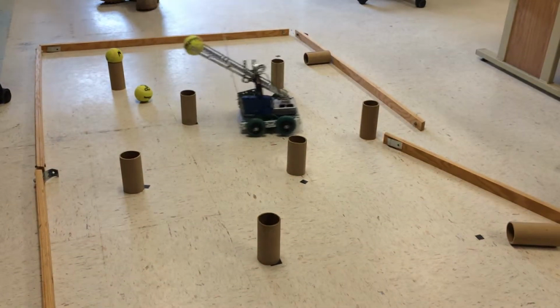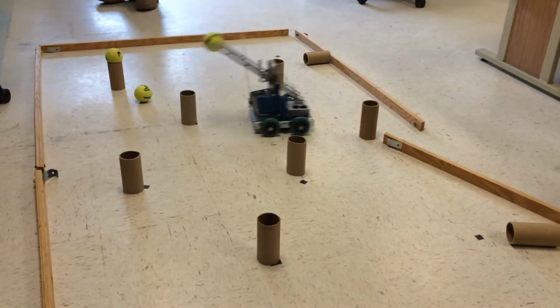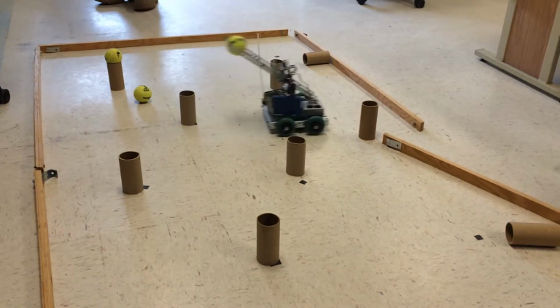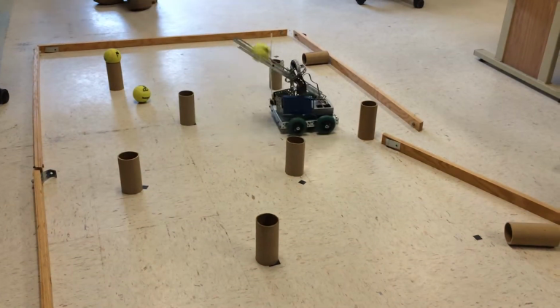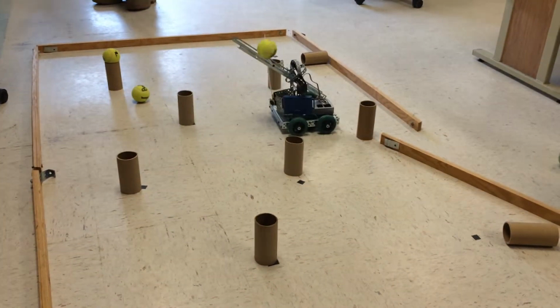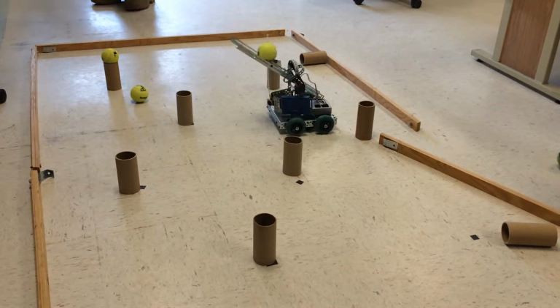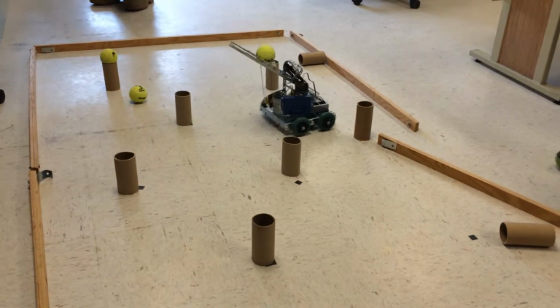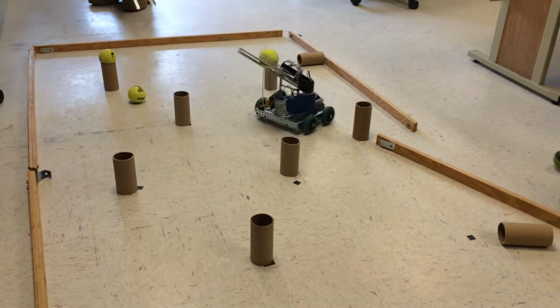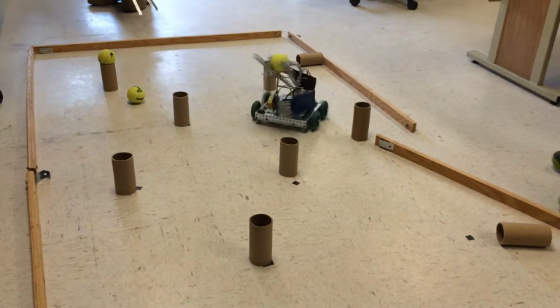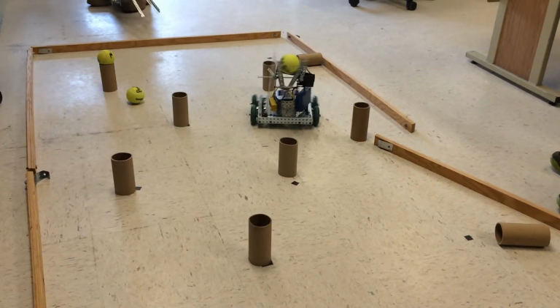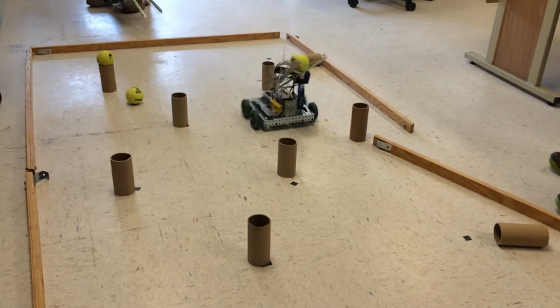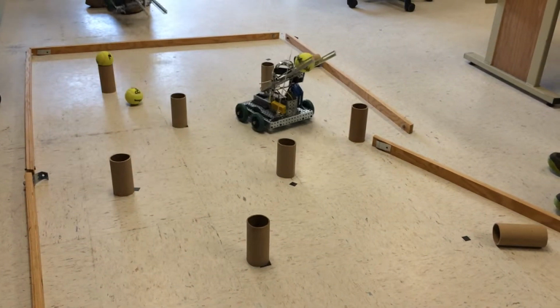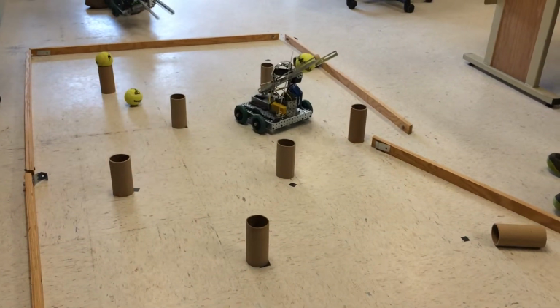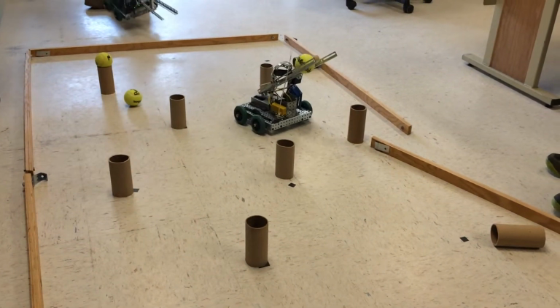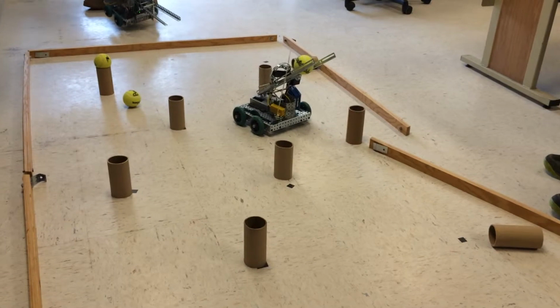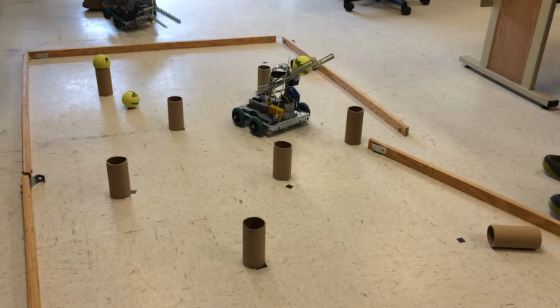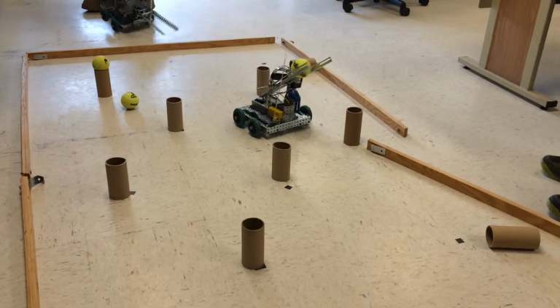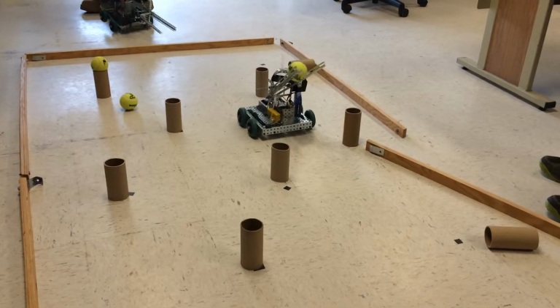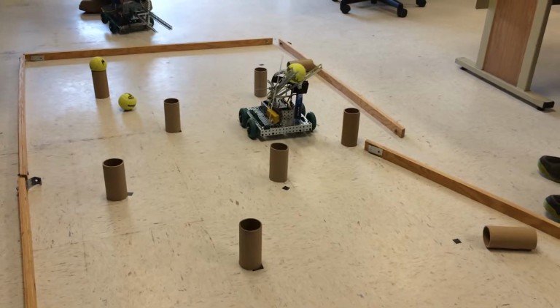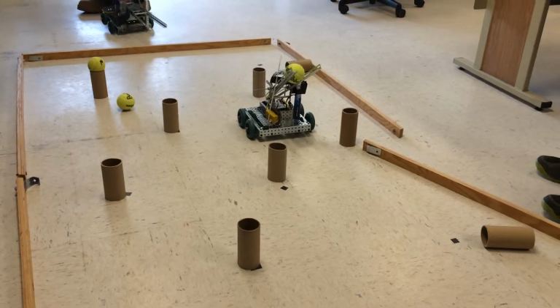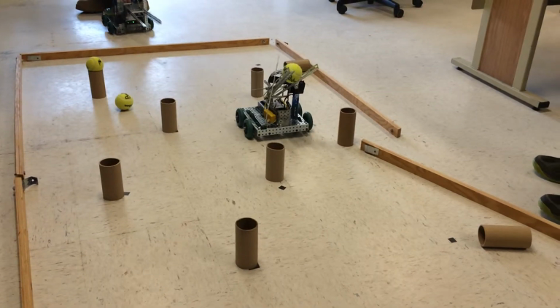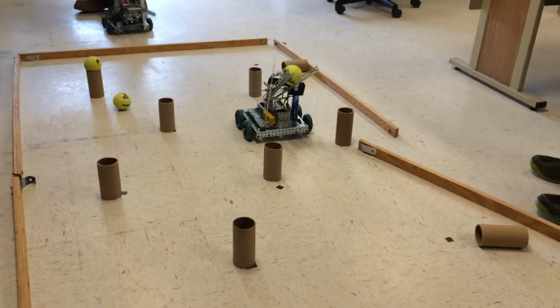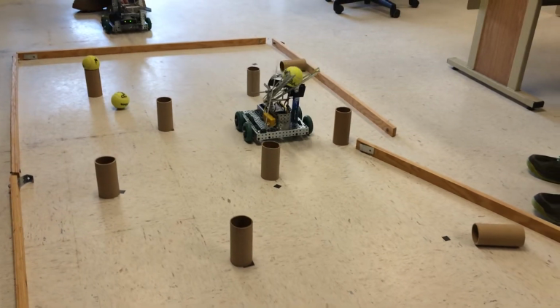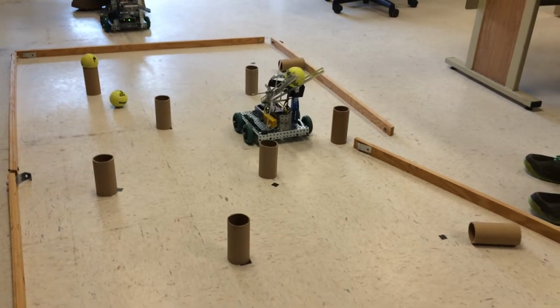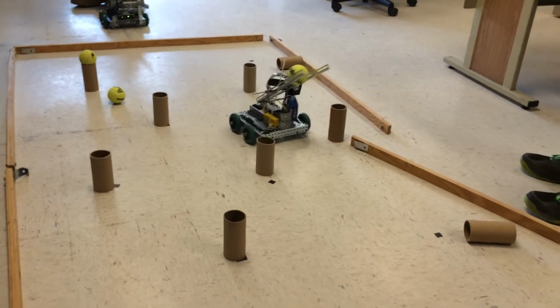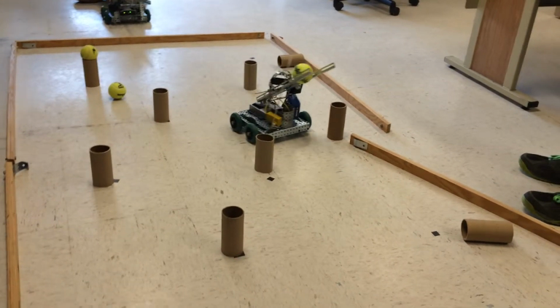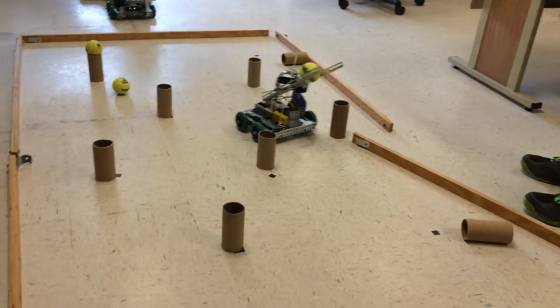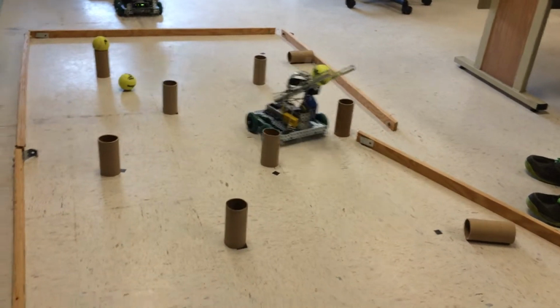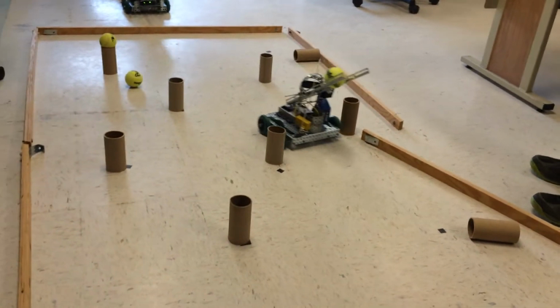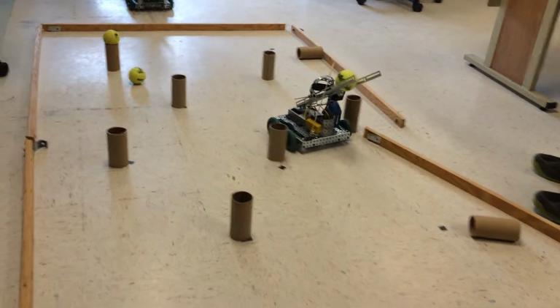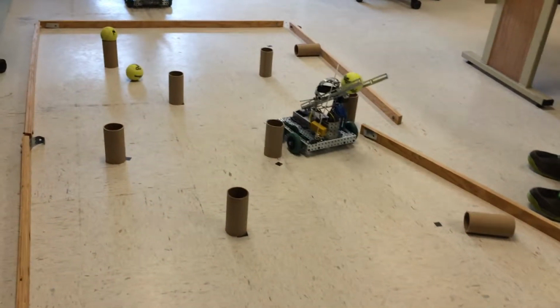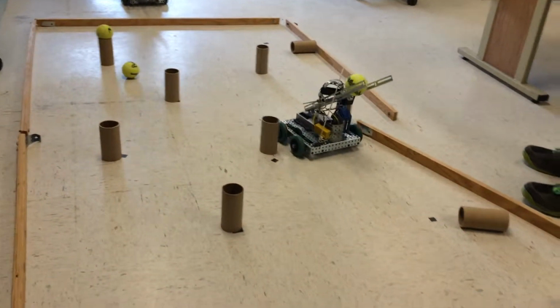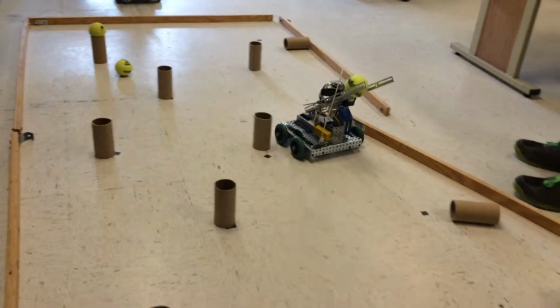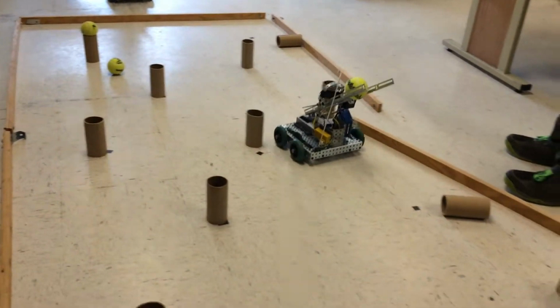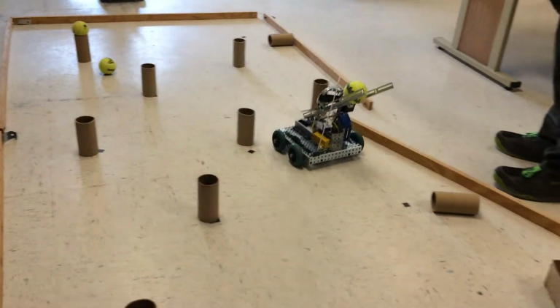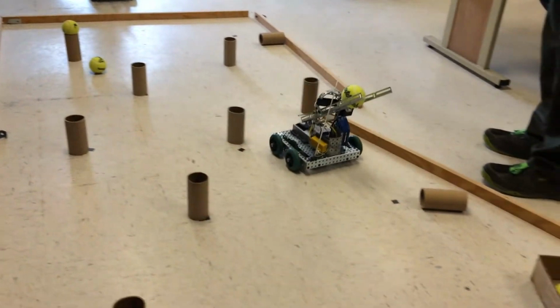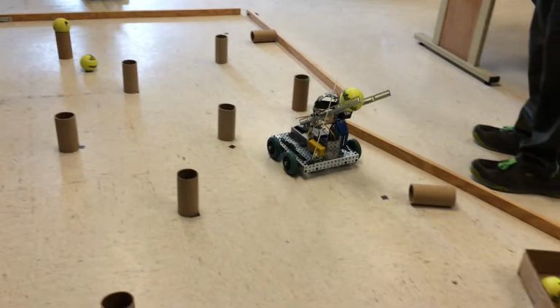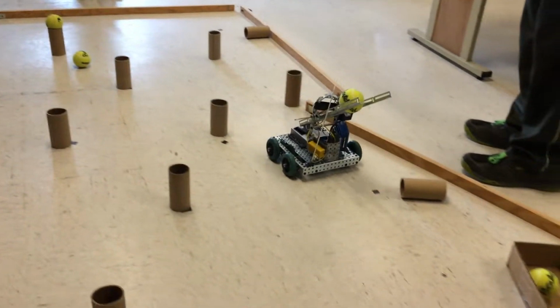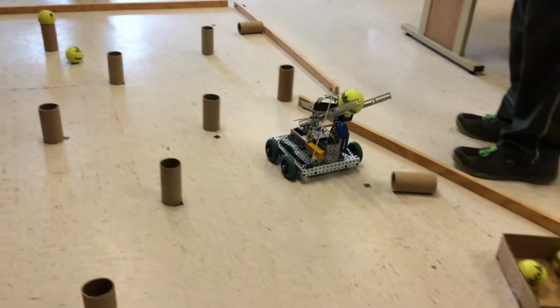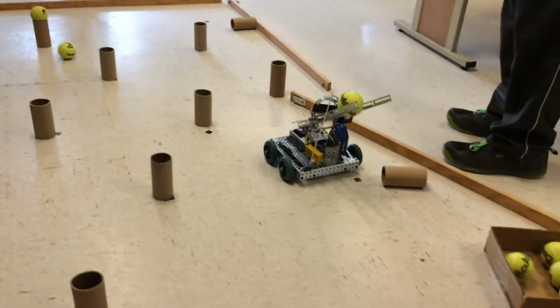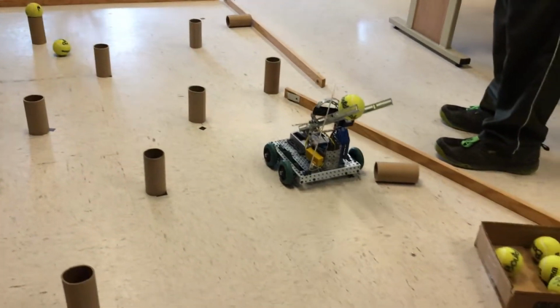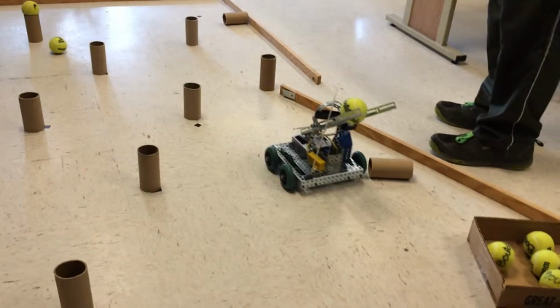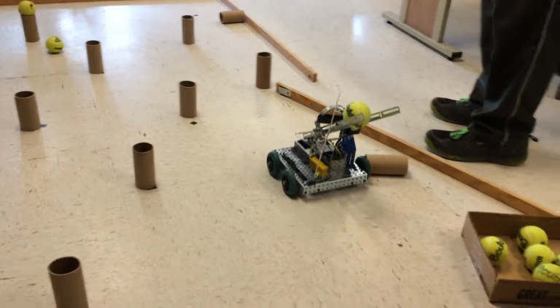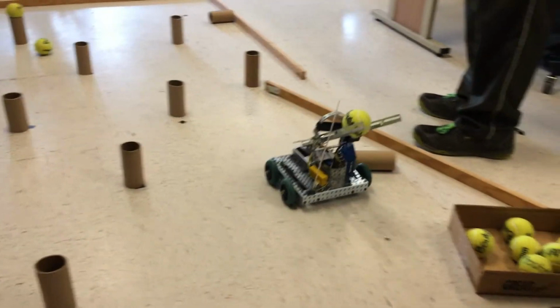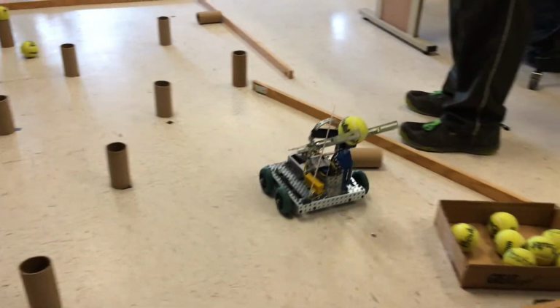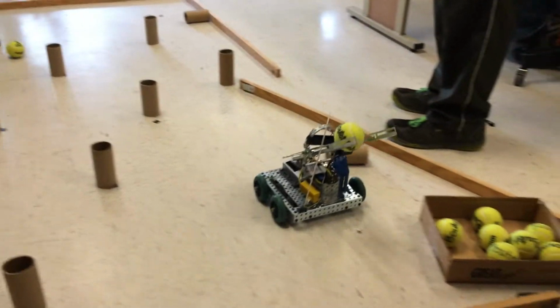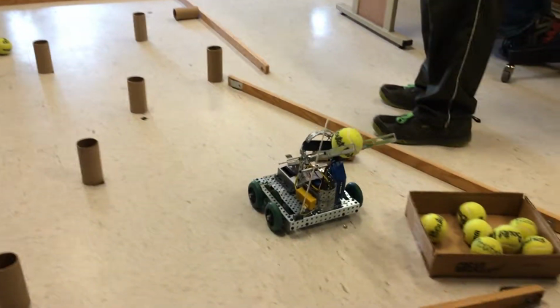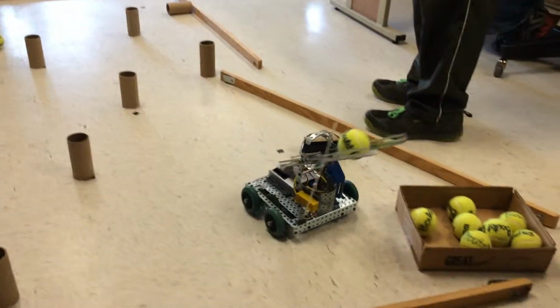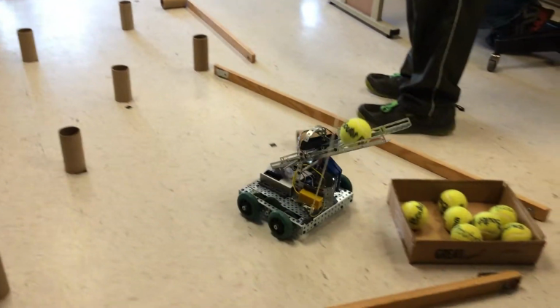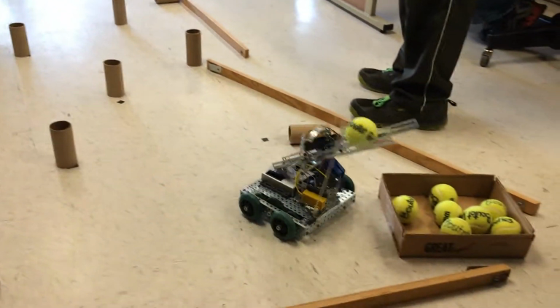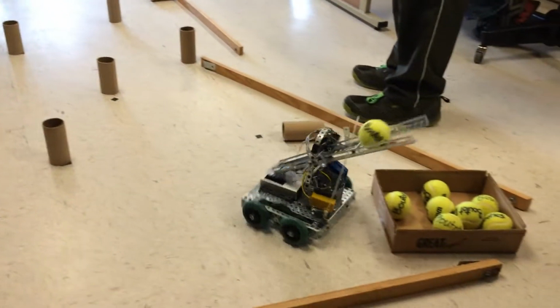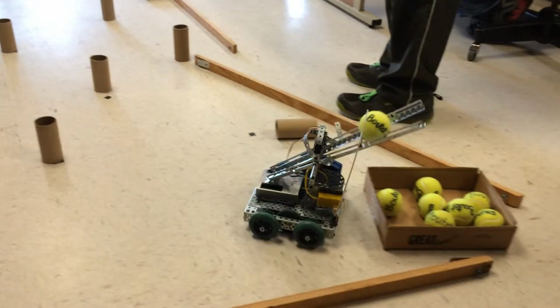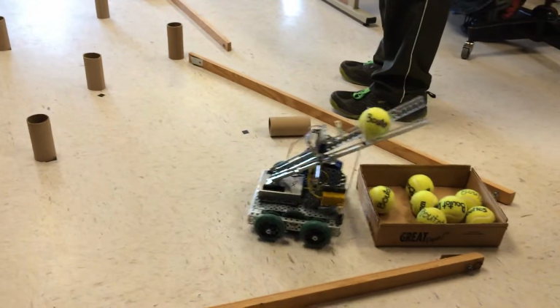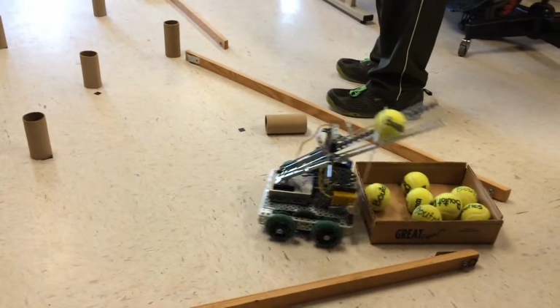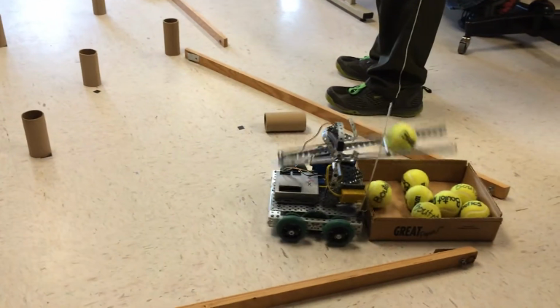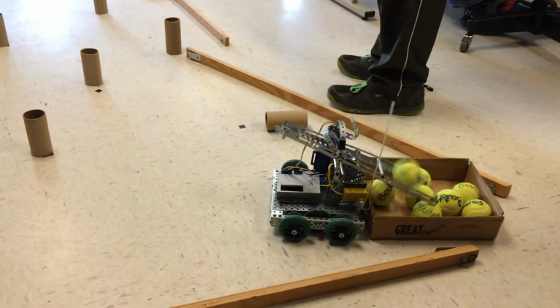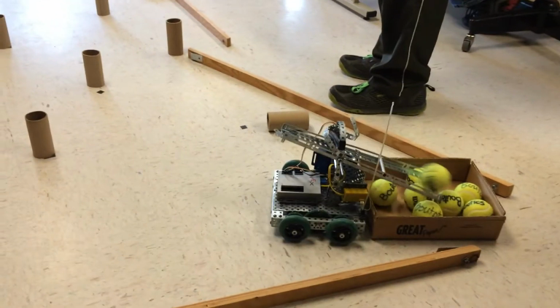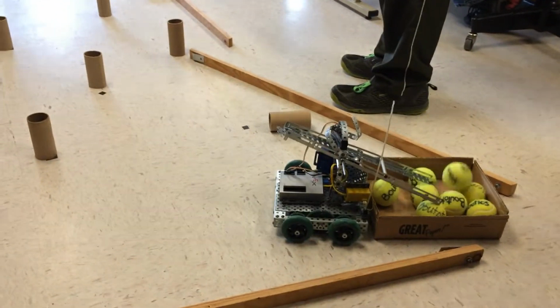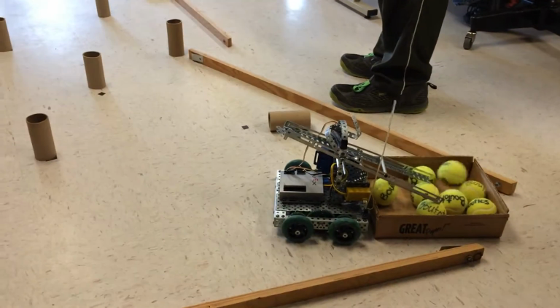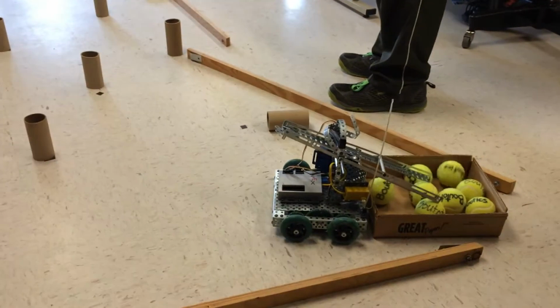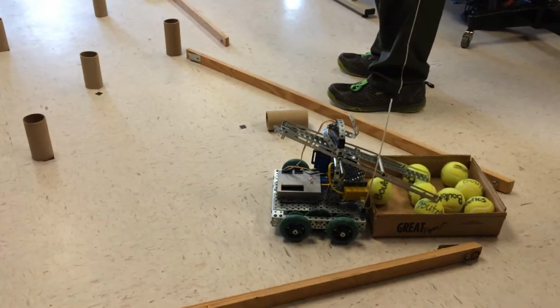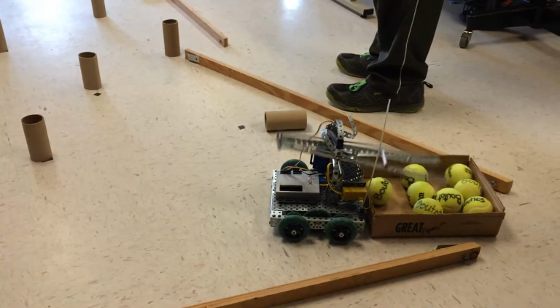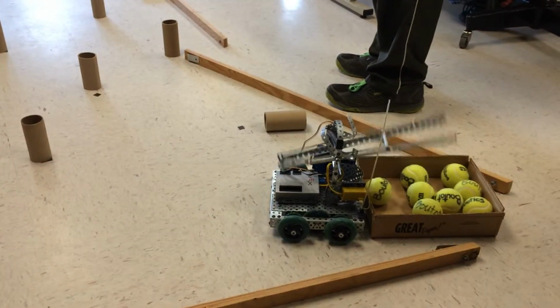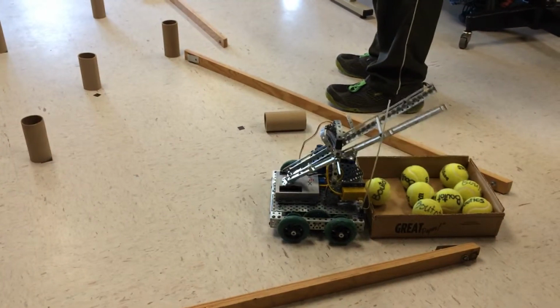Okay, you got that one picked up. Go, go, go, go. Didn't quite make it.